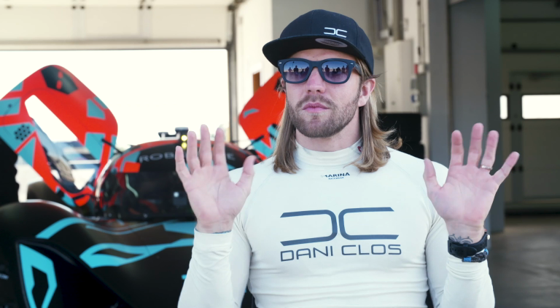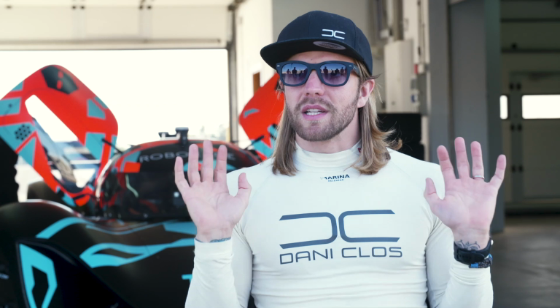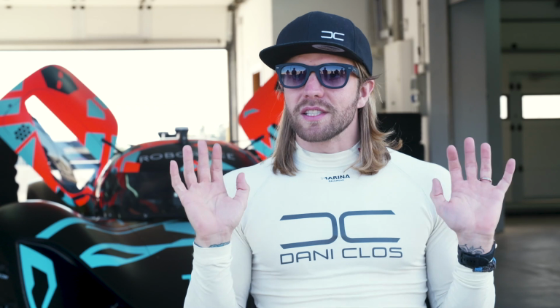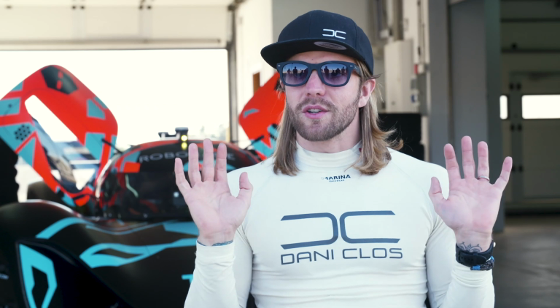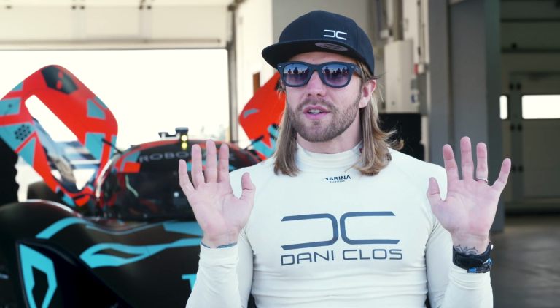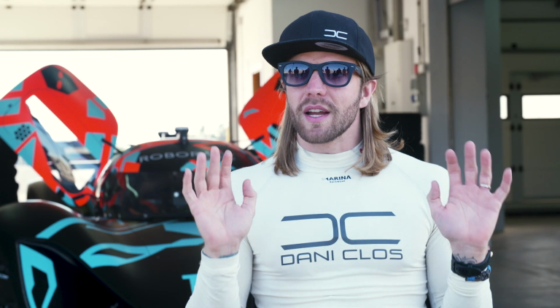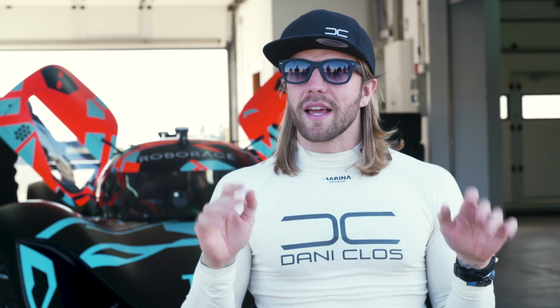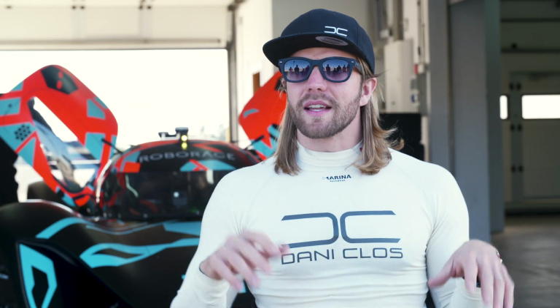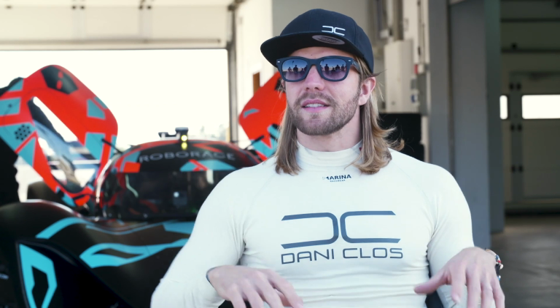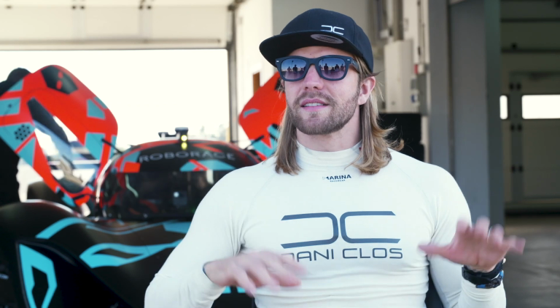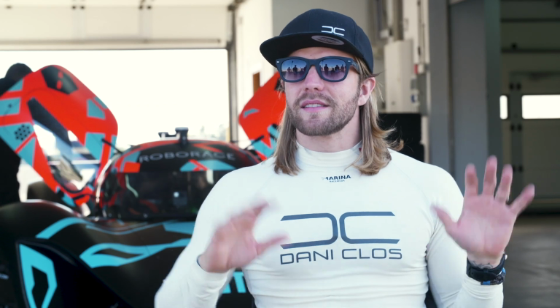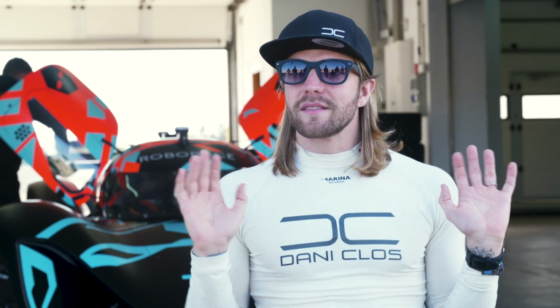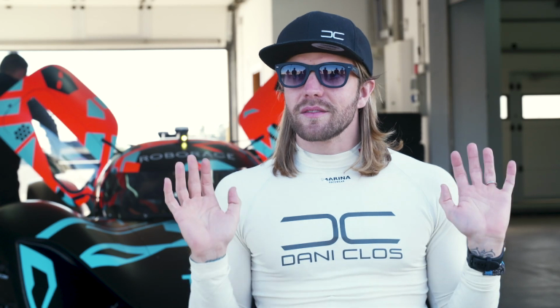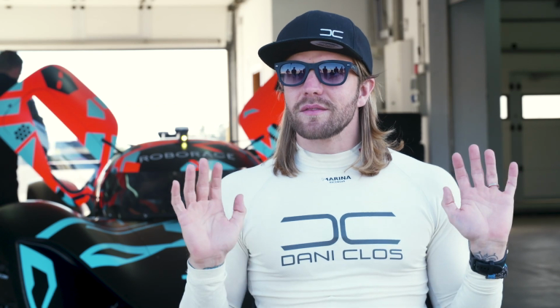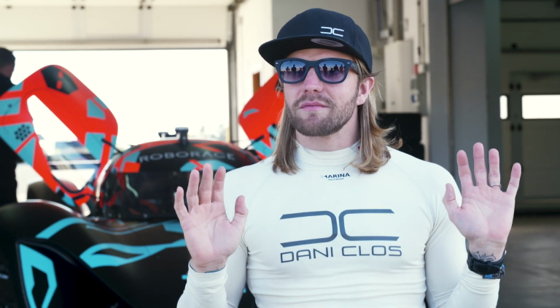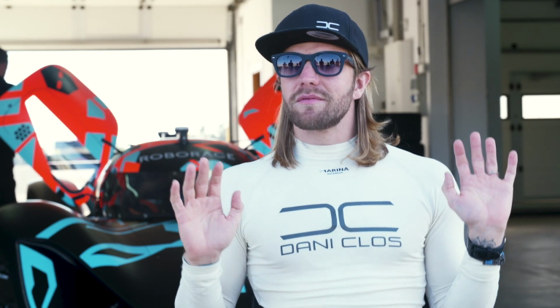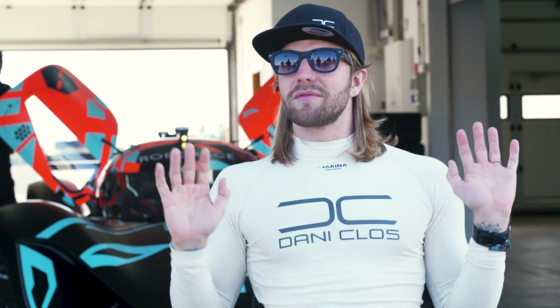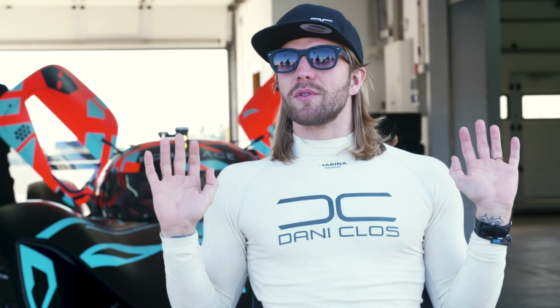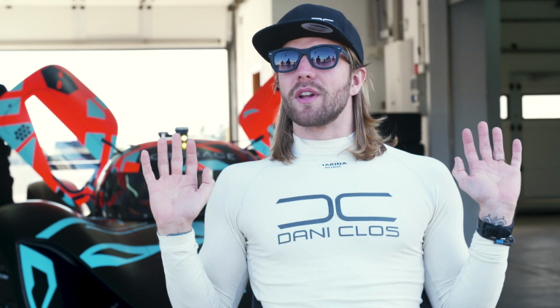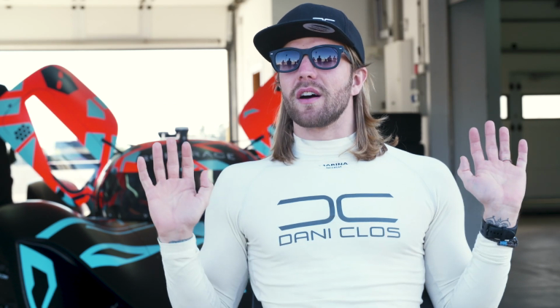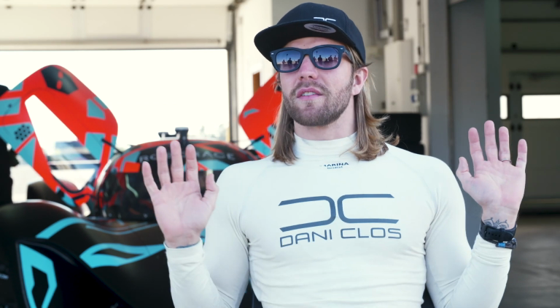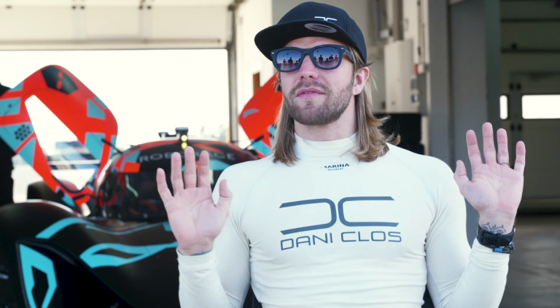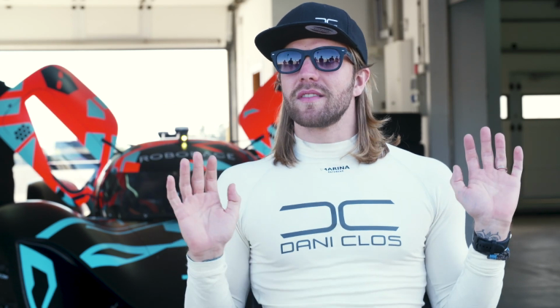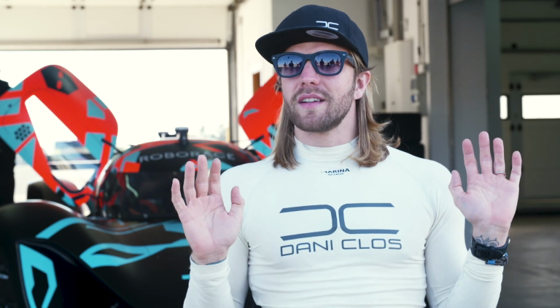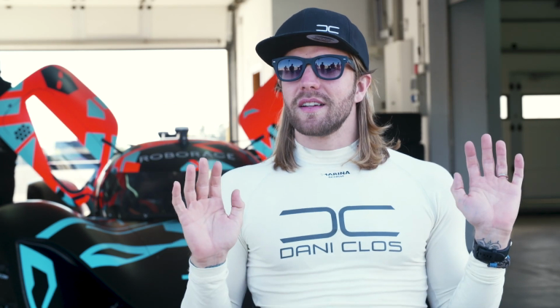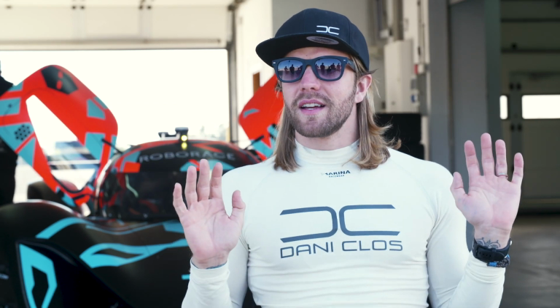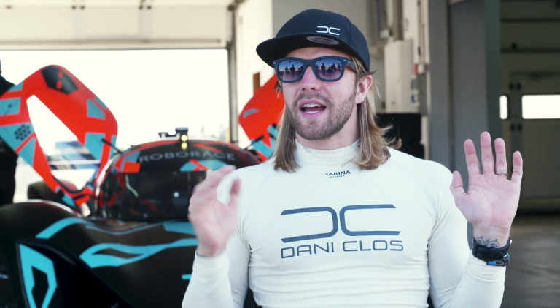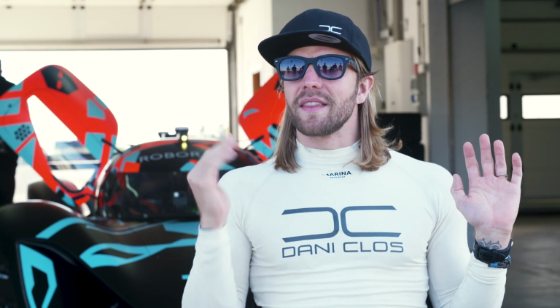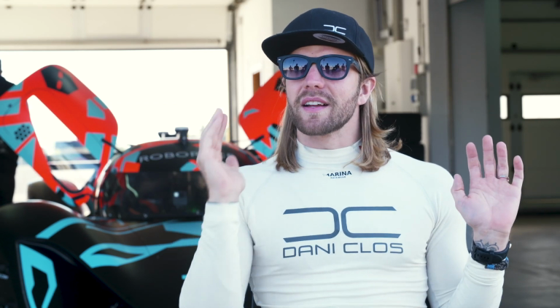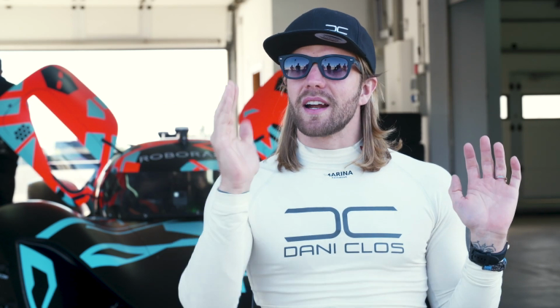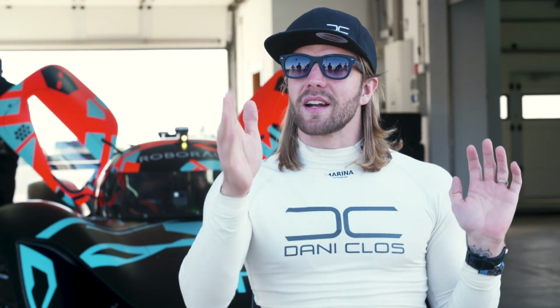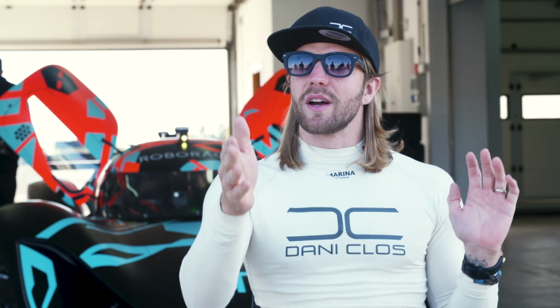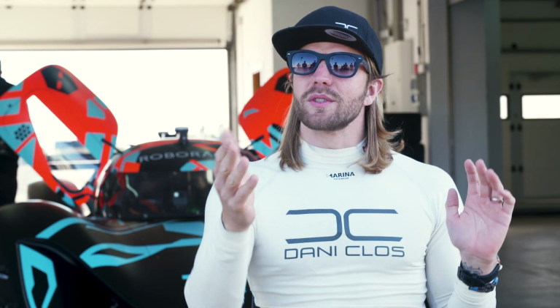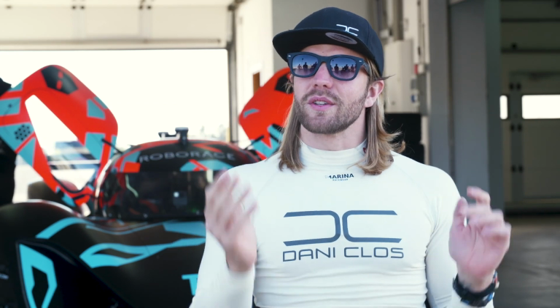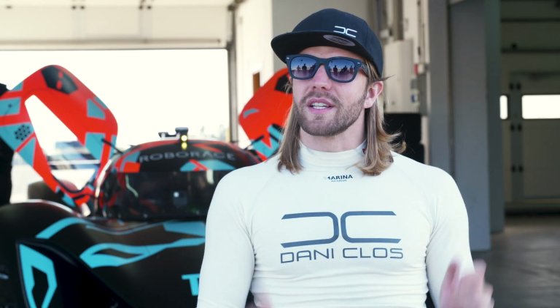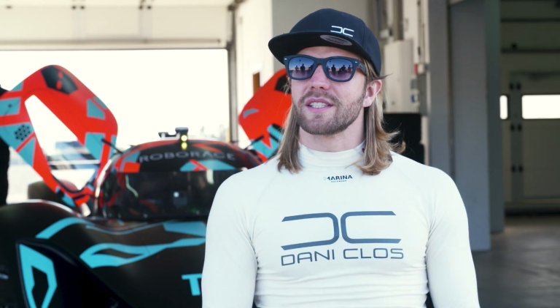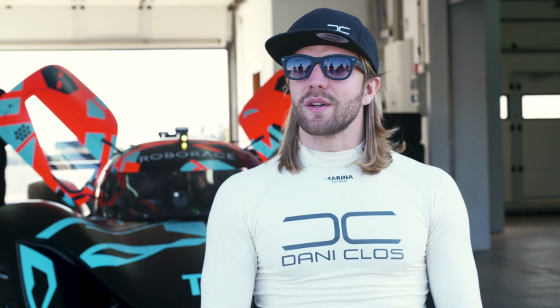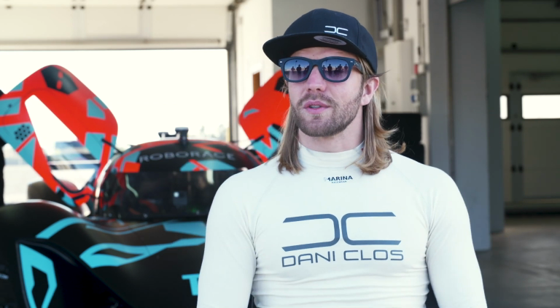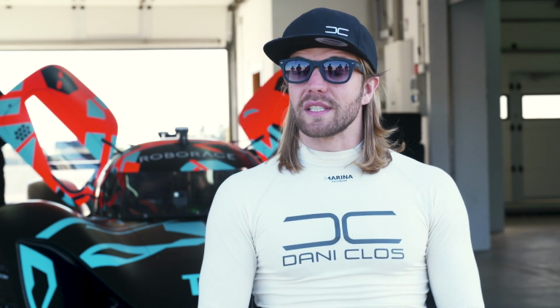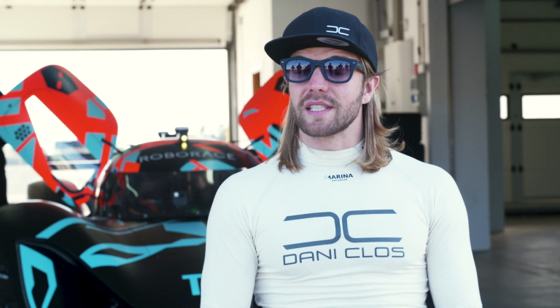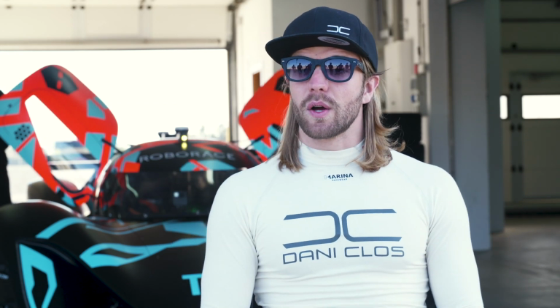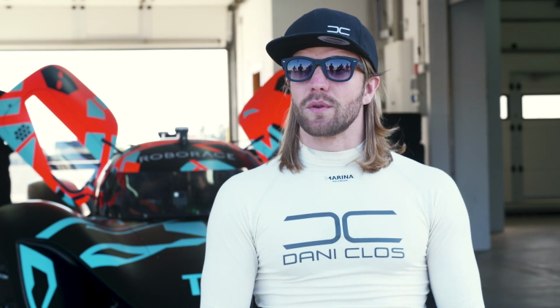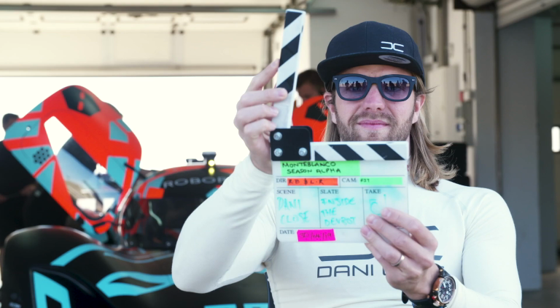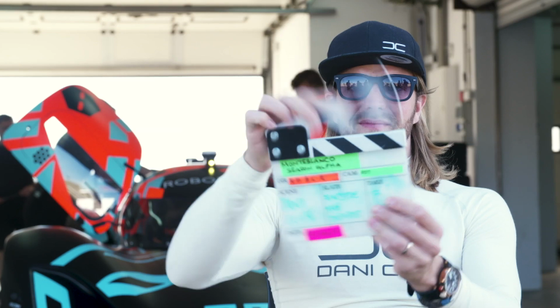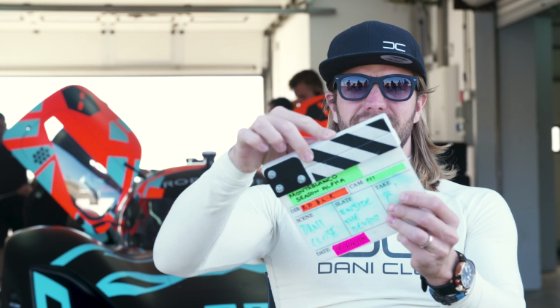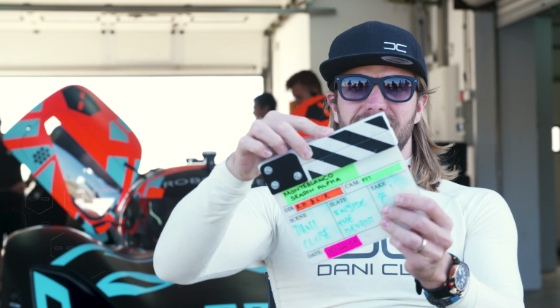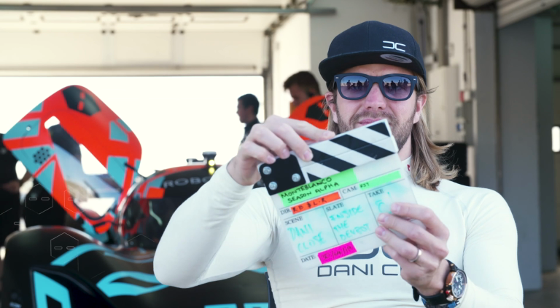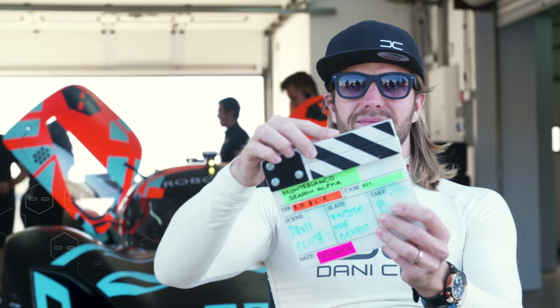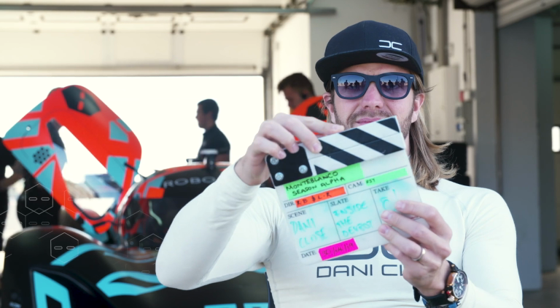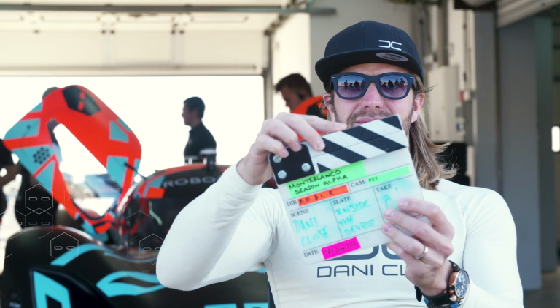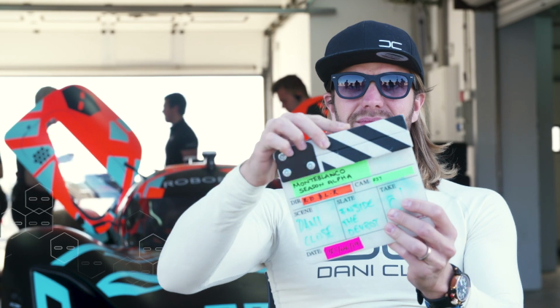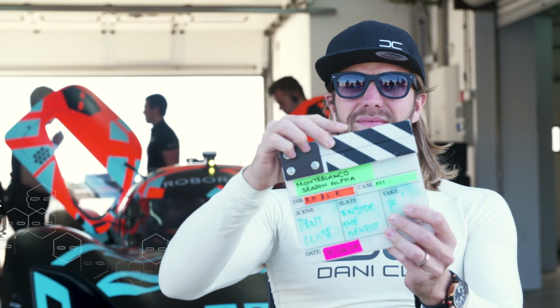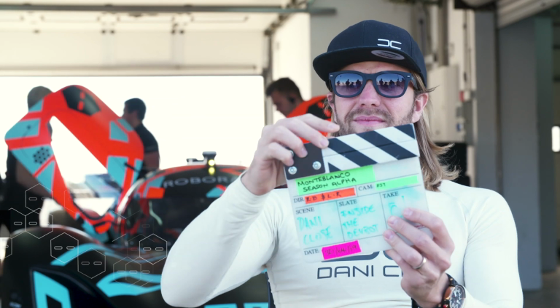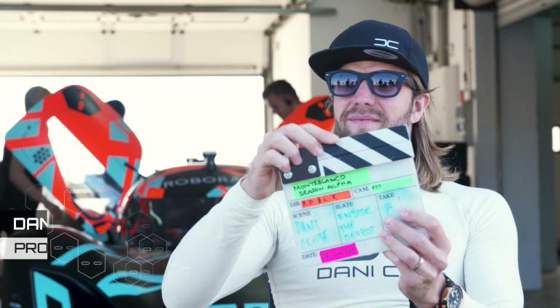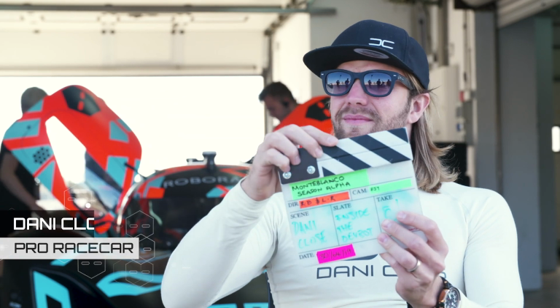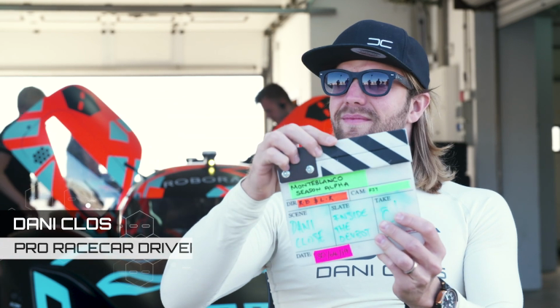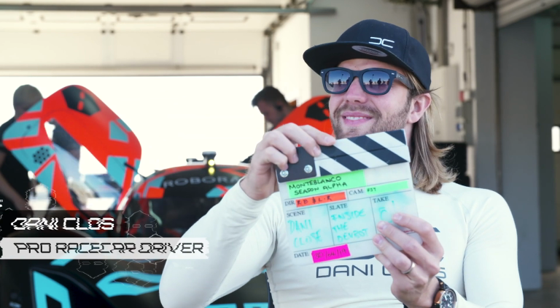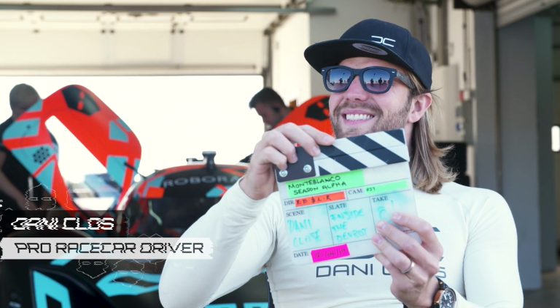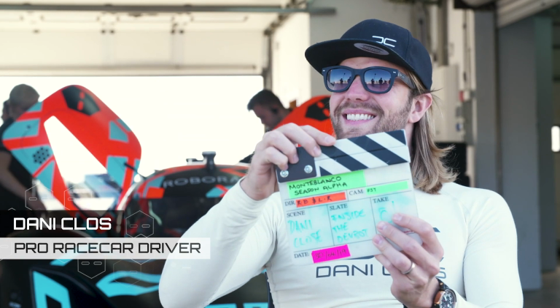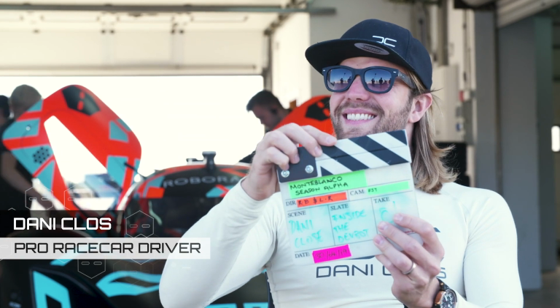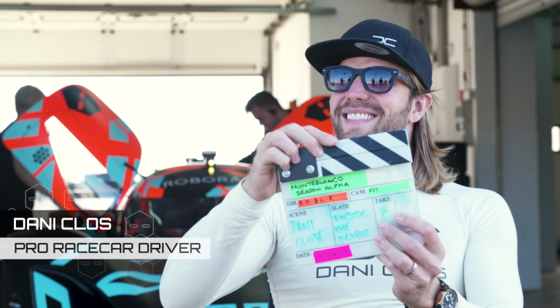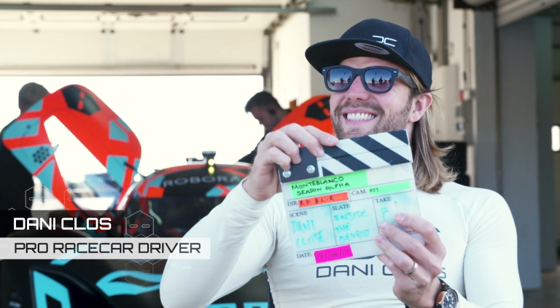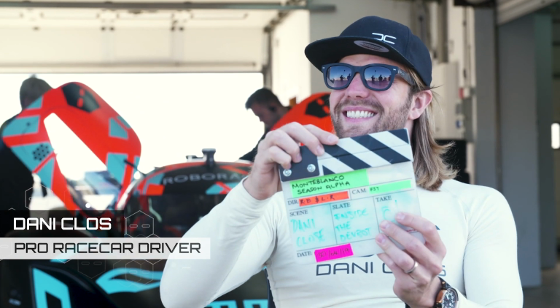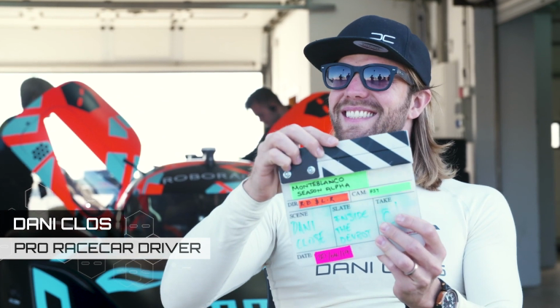Release your hands, foot off, and the car goes on its own. Hi, I'm Dani Klos.